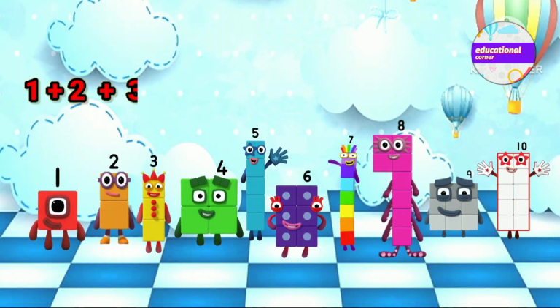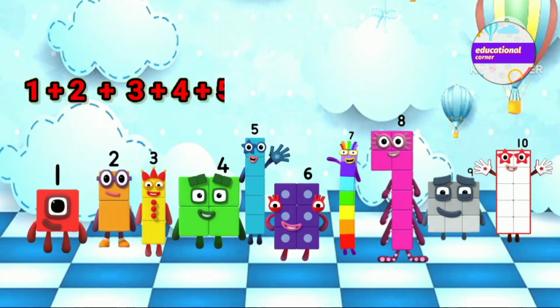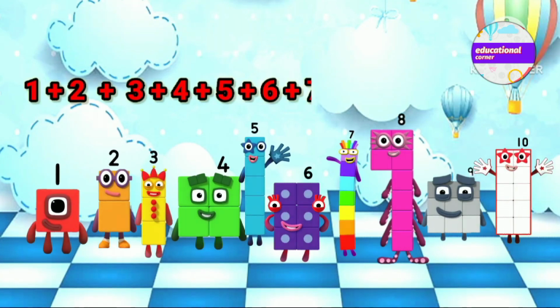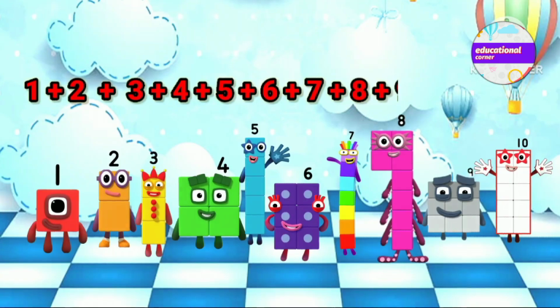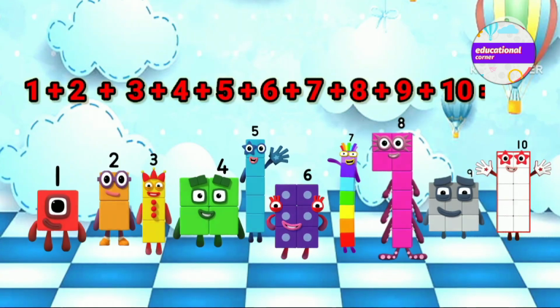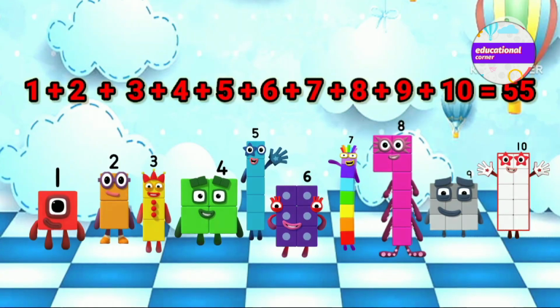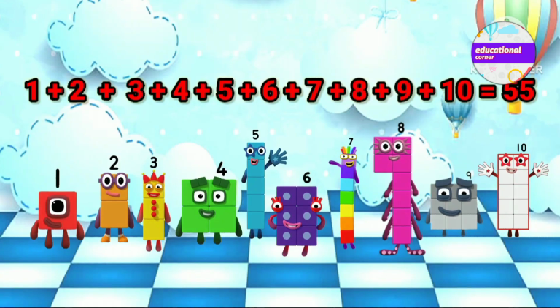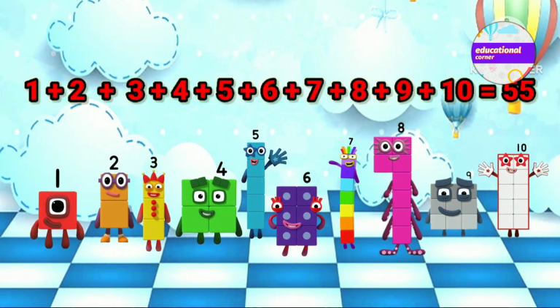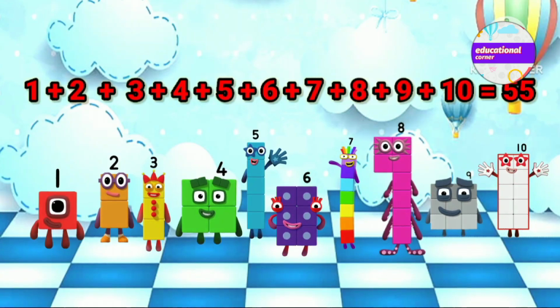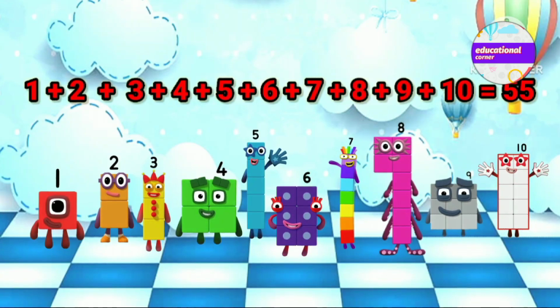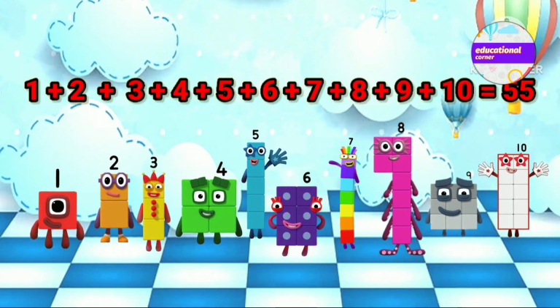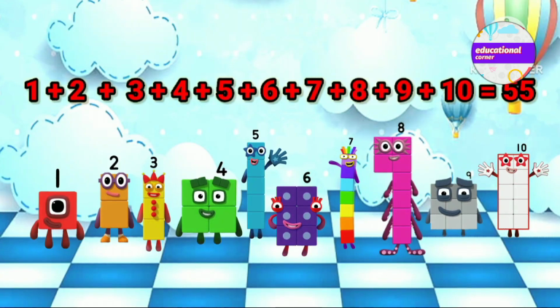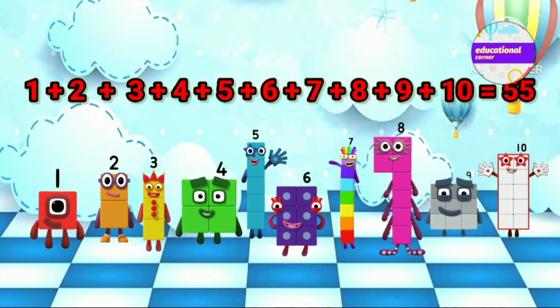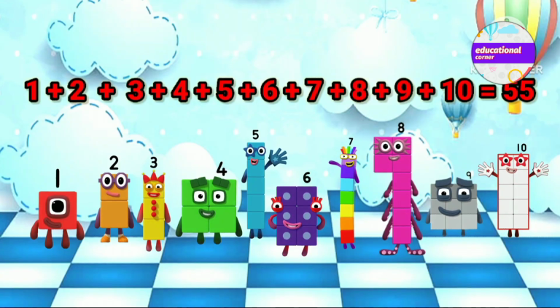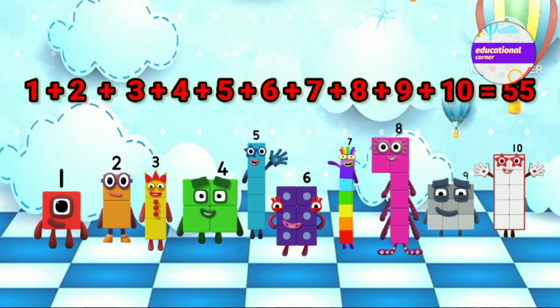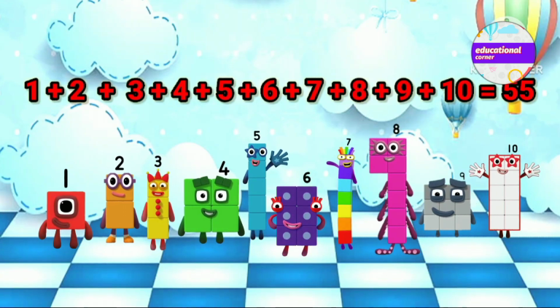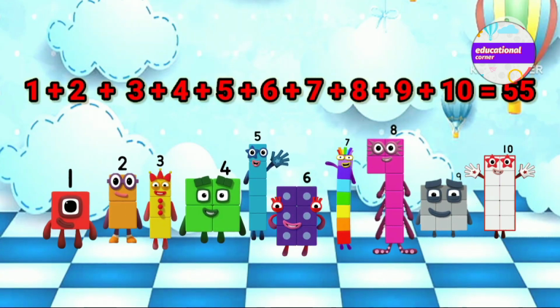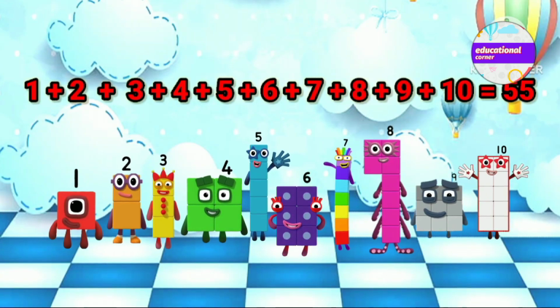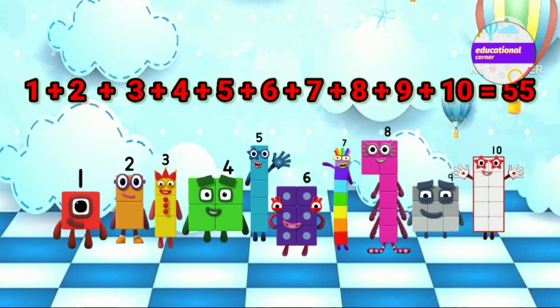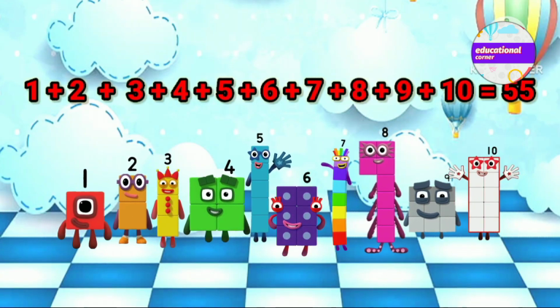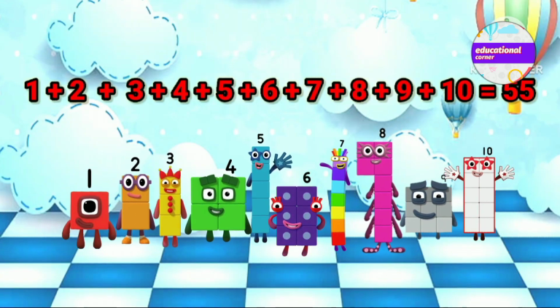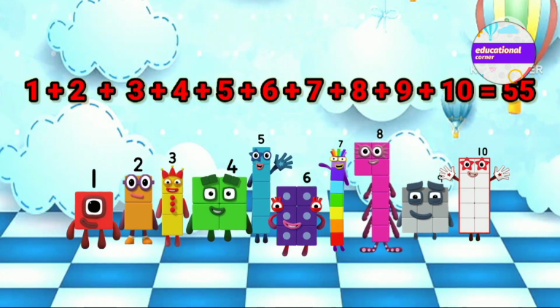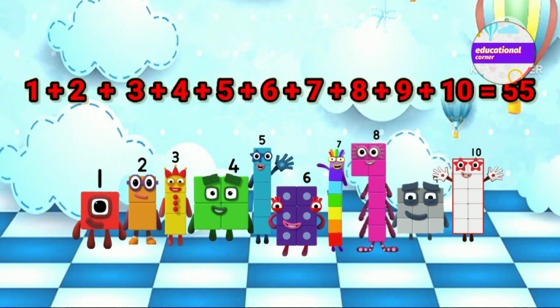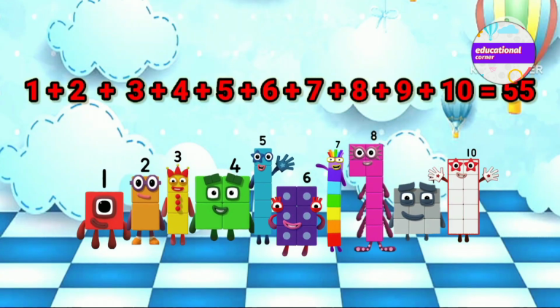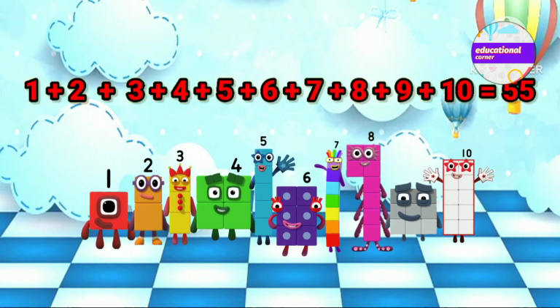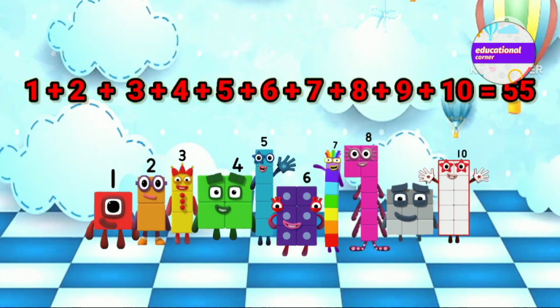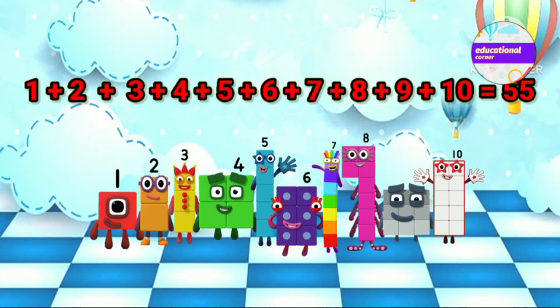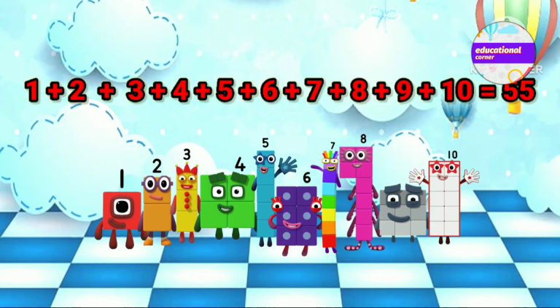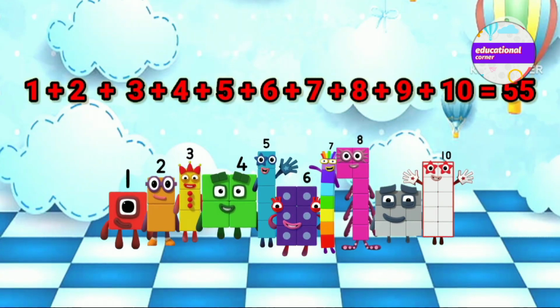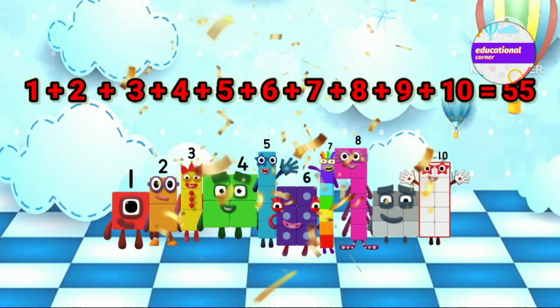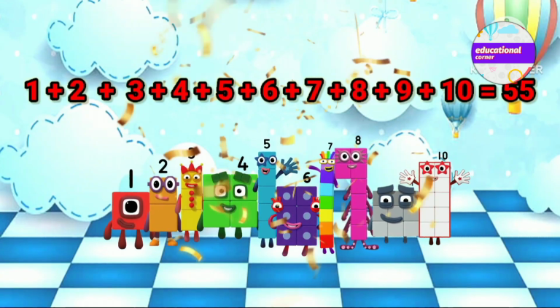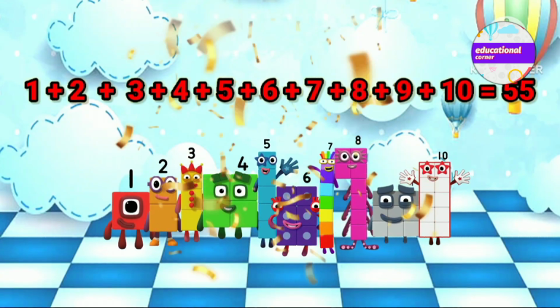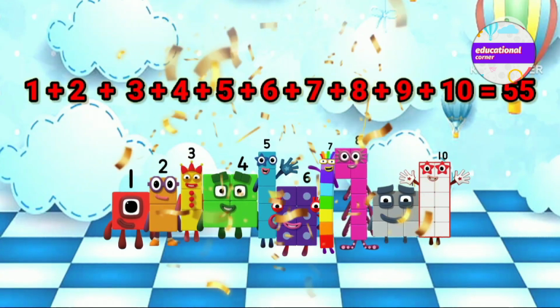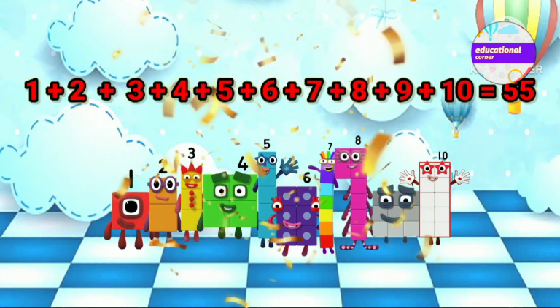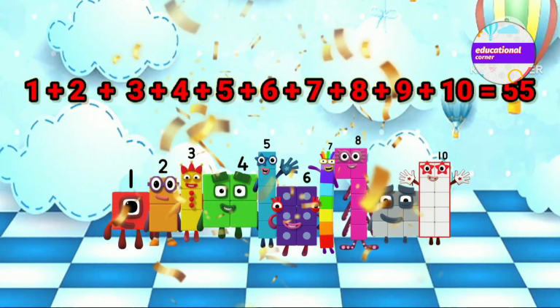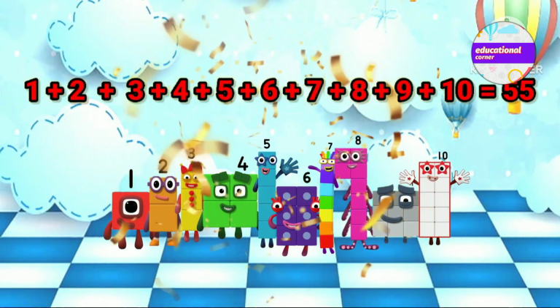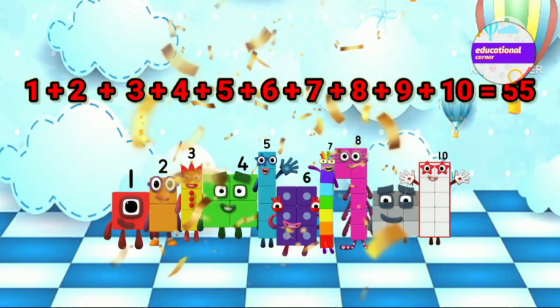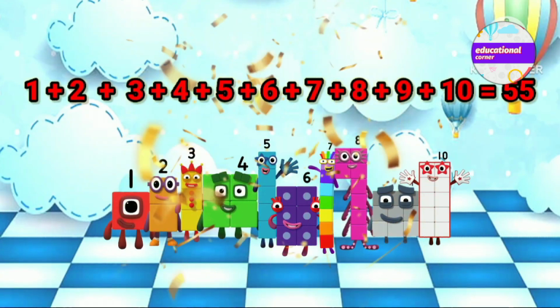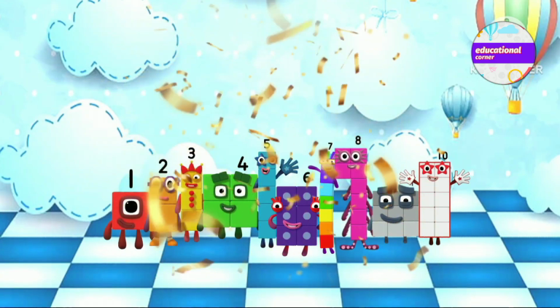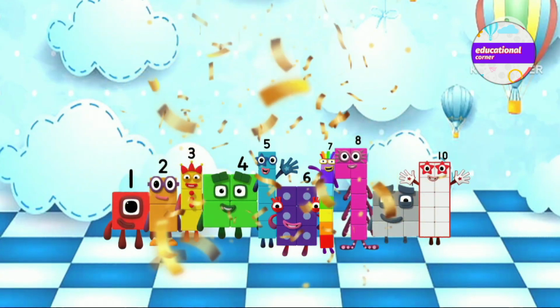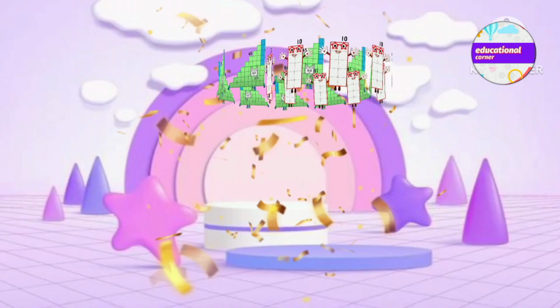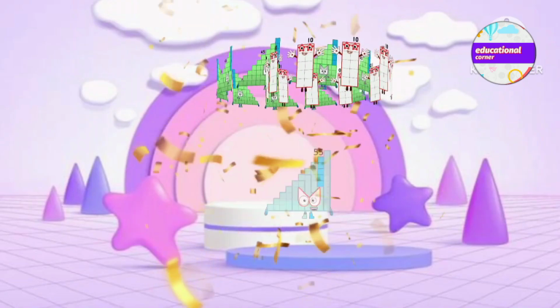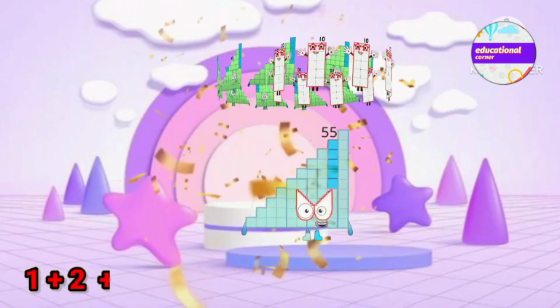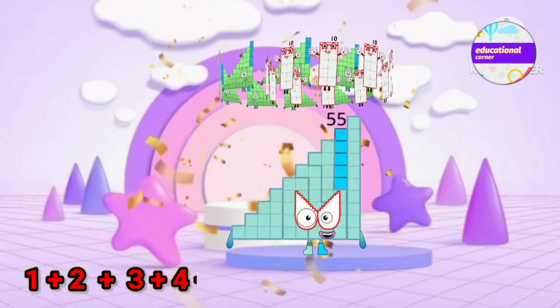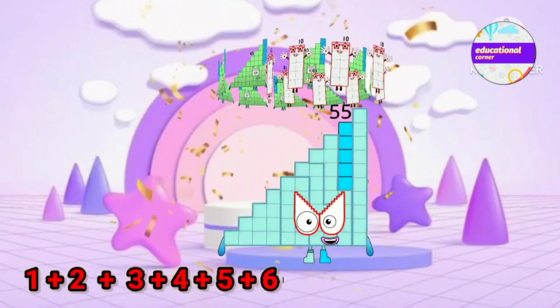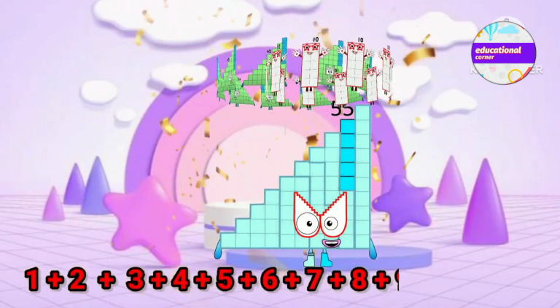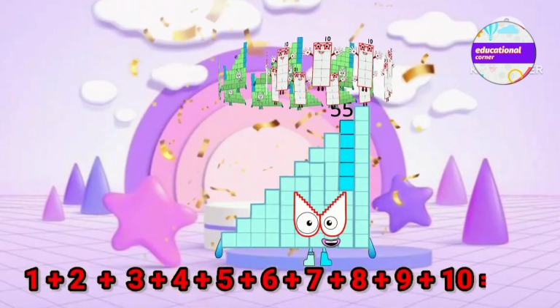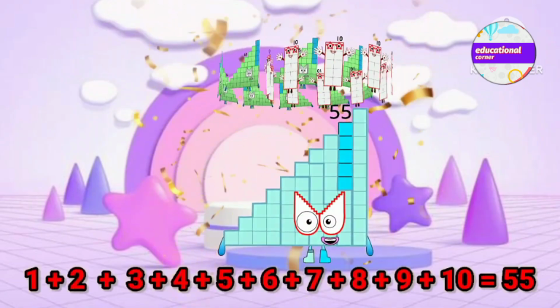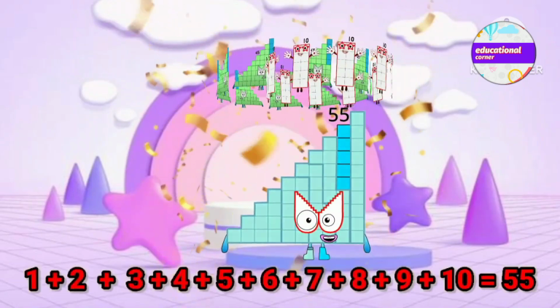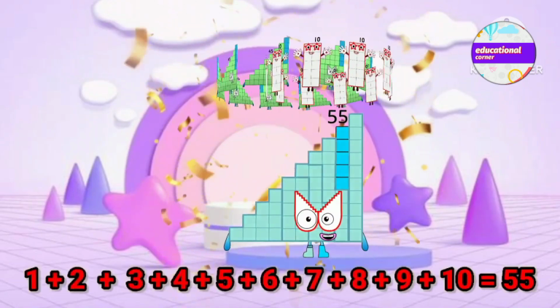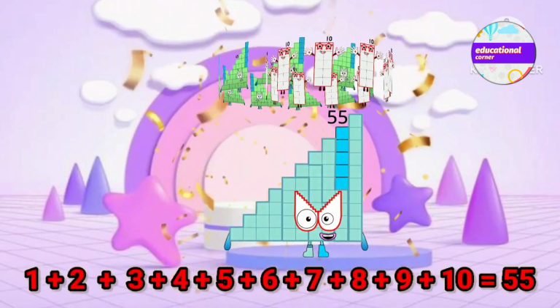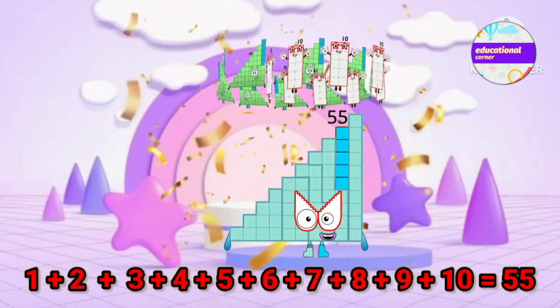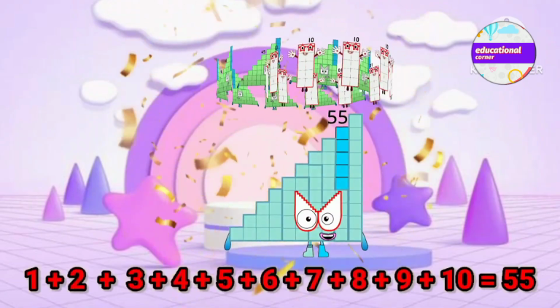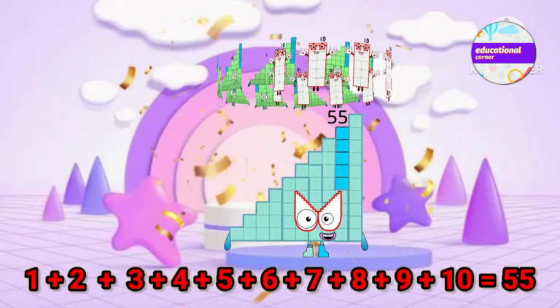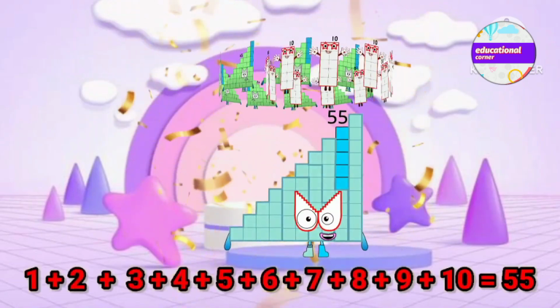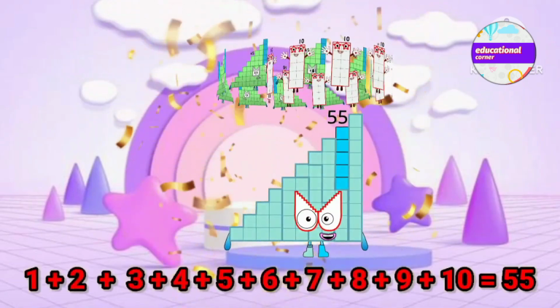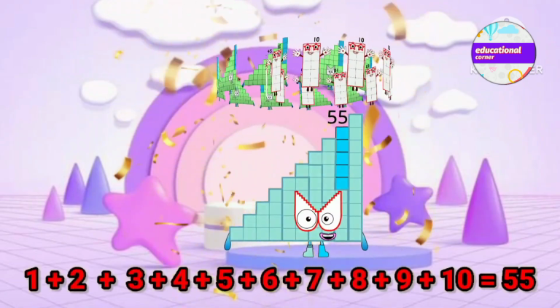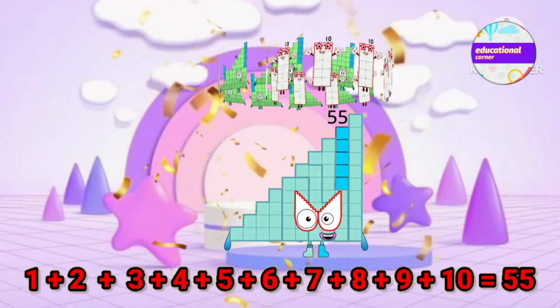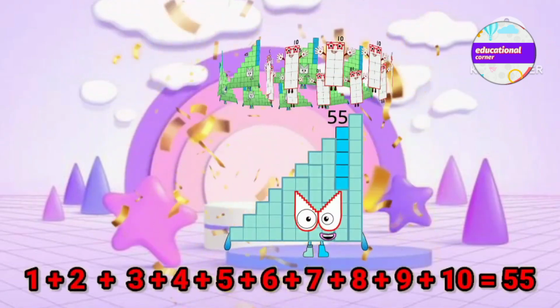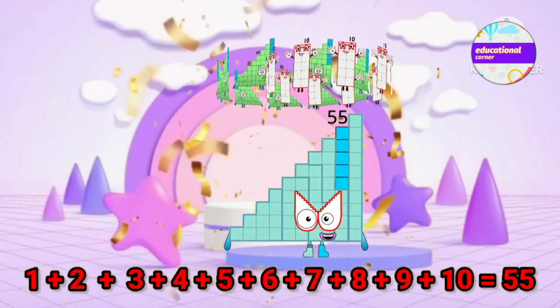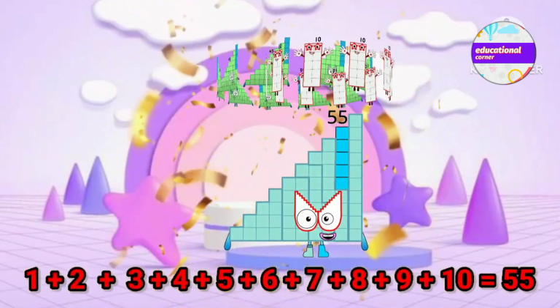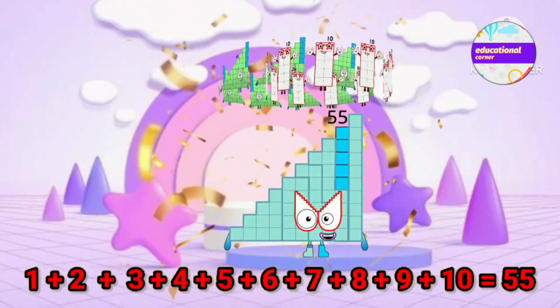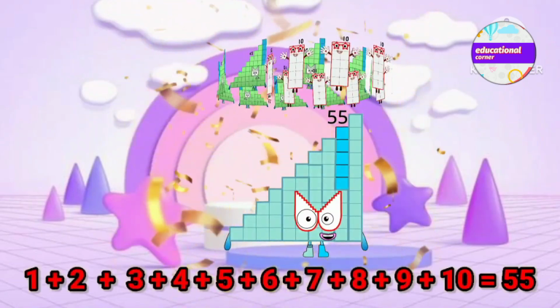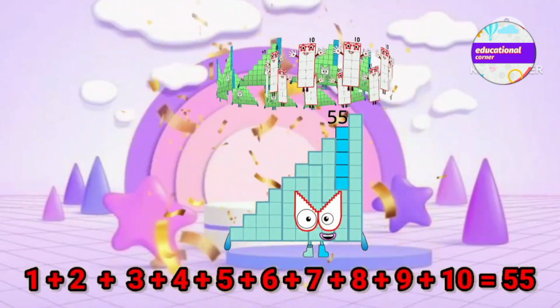1 plus 2 plus 3 plus 4 plus 5 plus 6 plus 7 plus 8 plus 9 plus 10 equals 55.